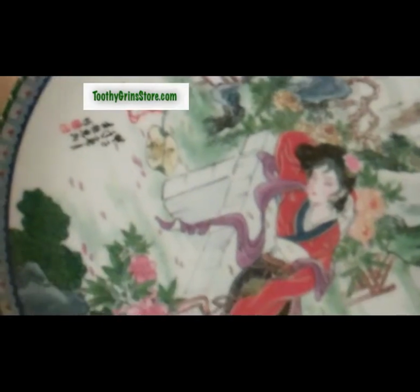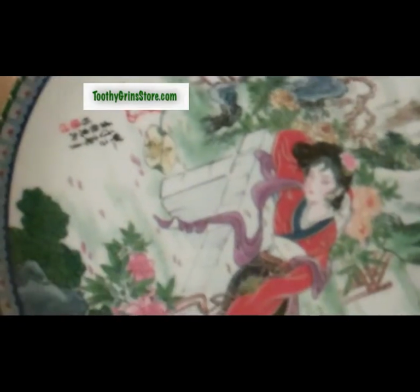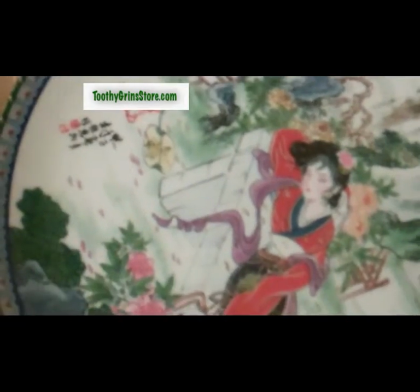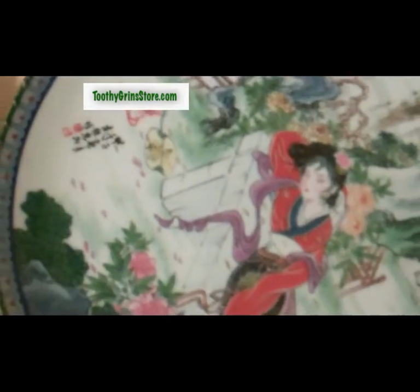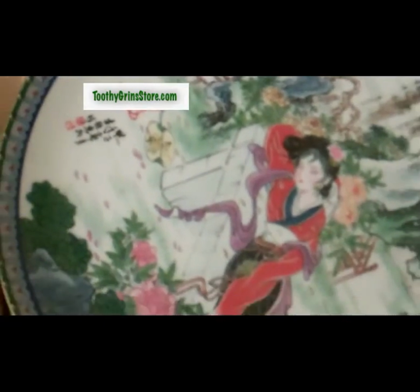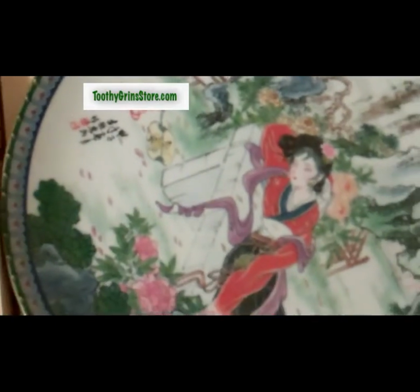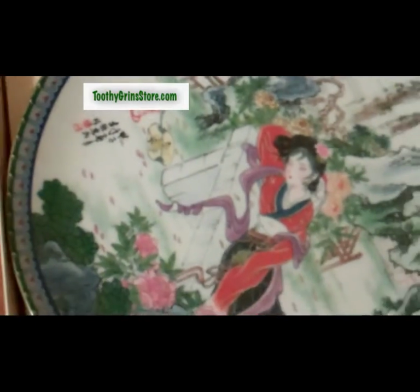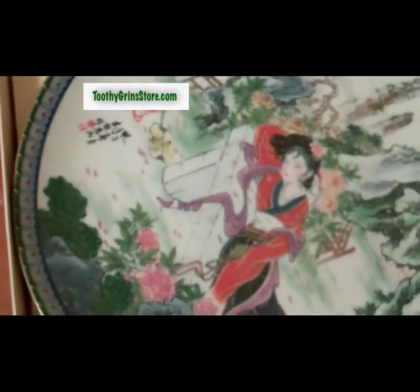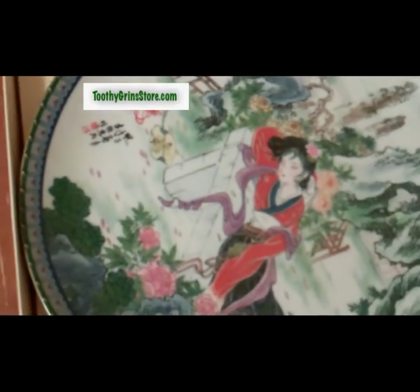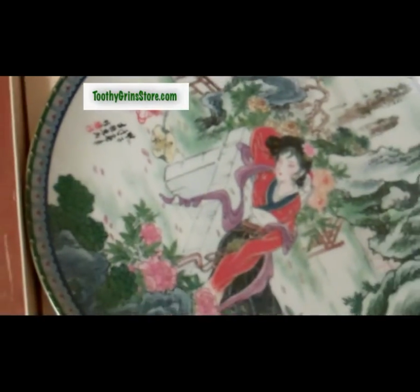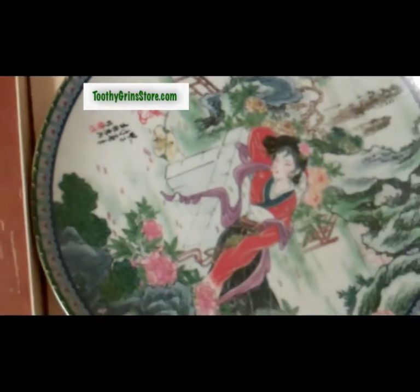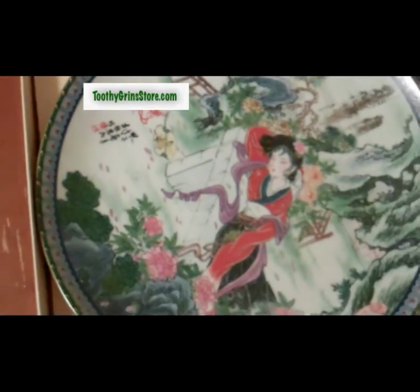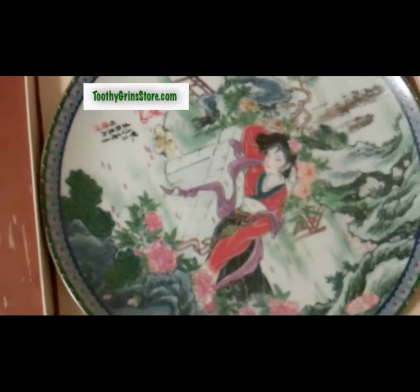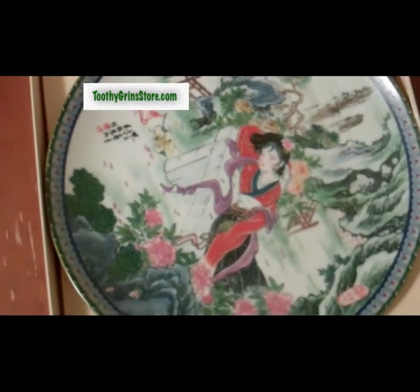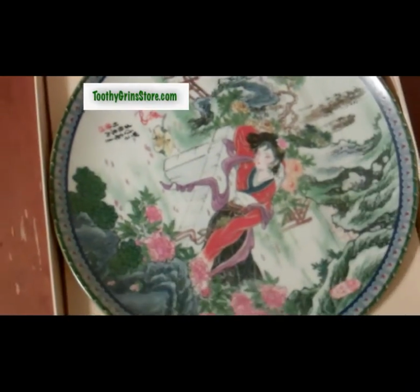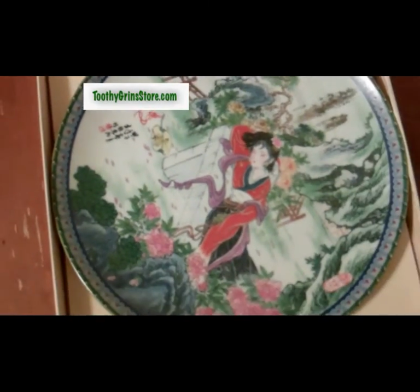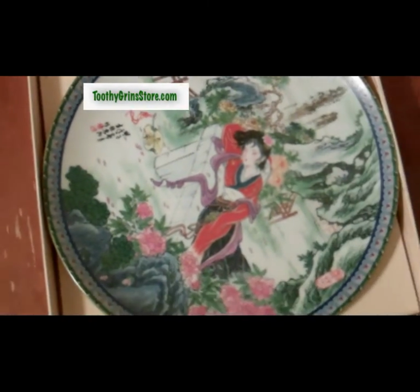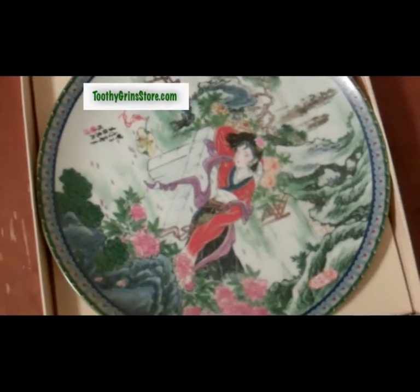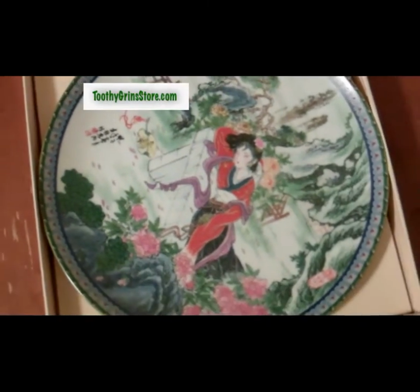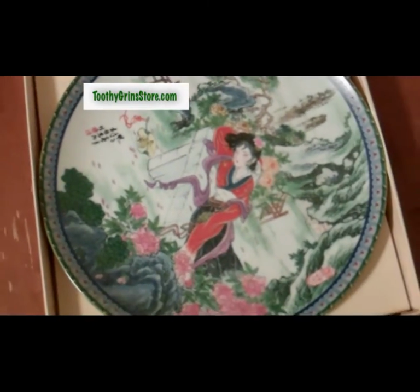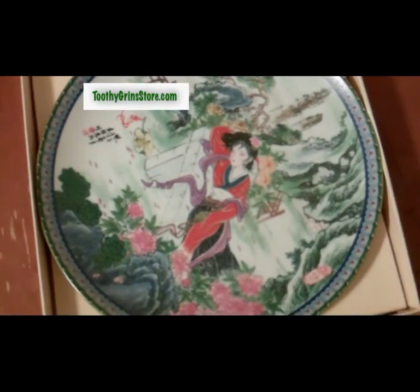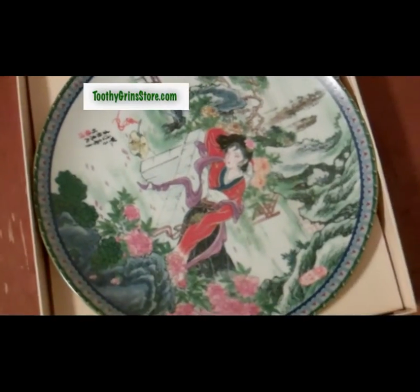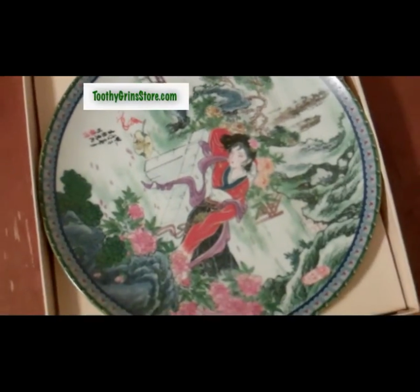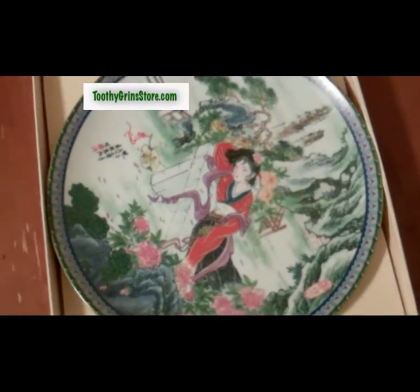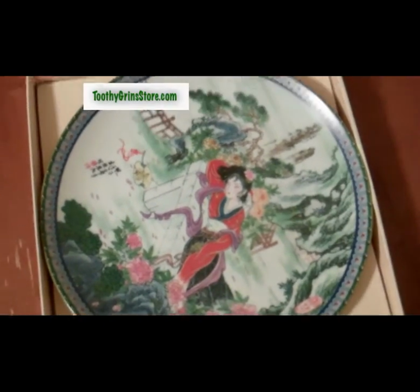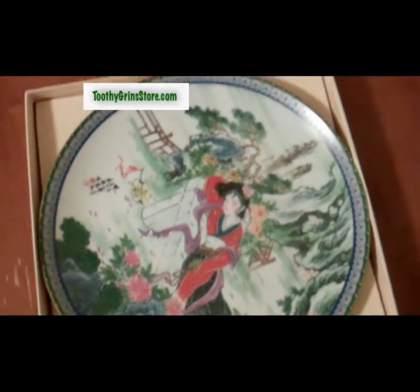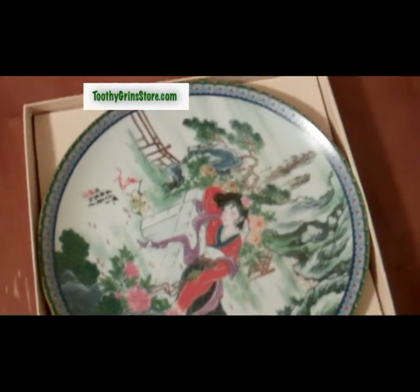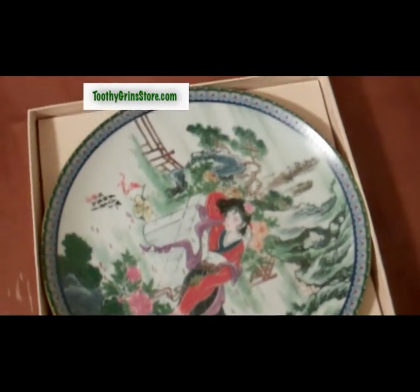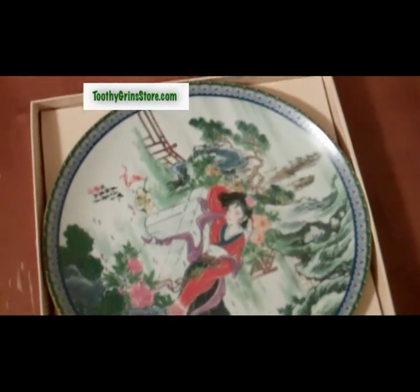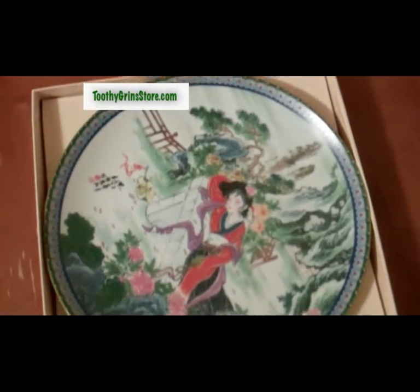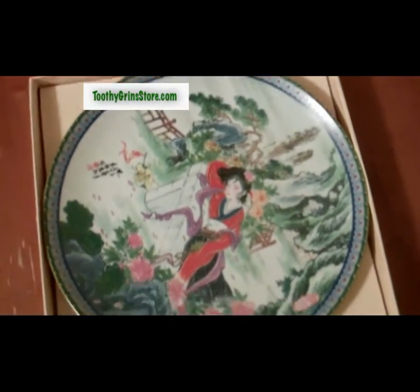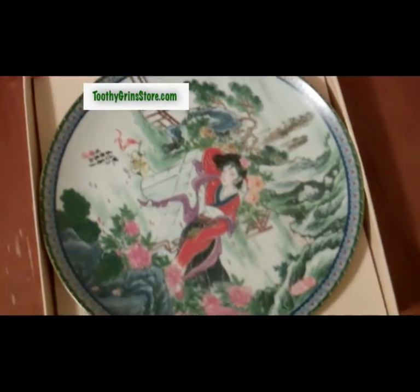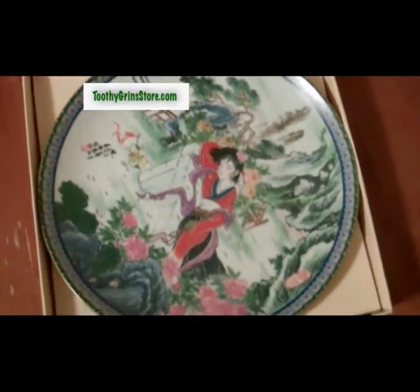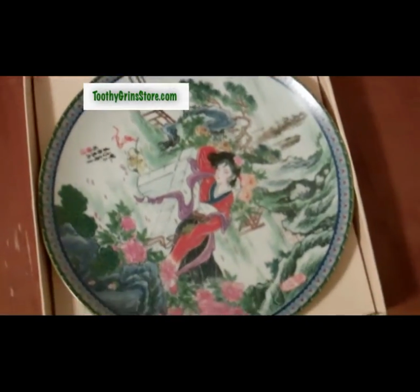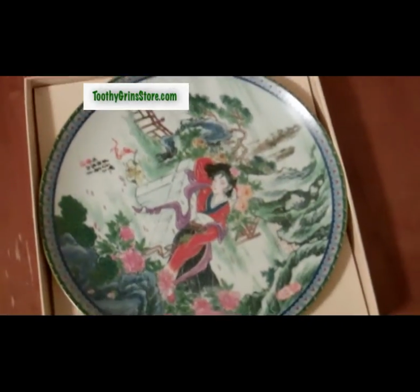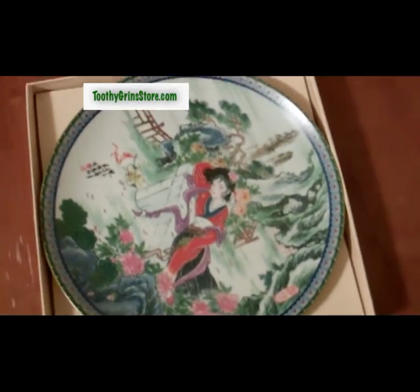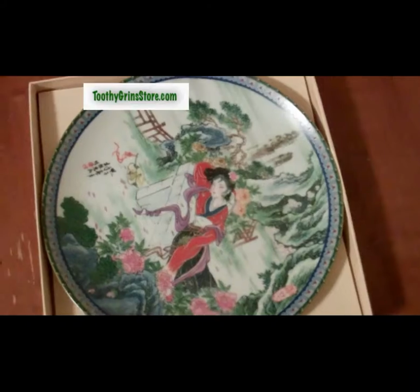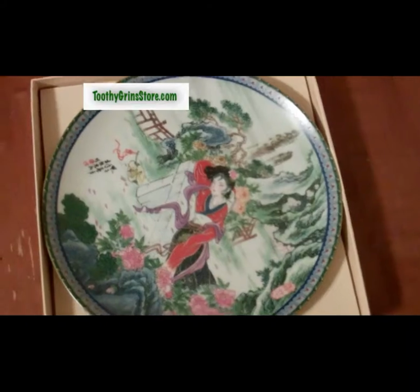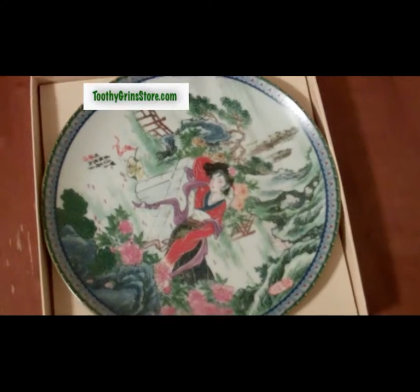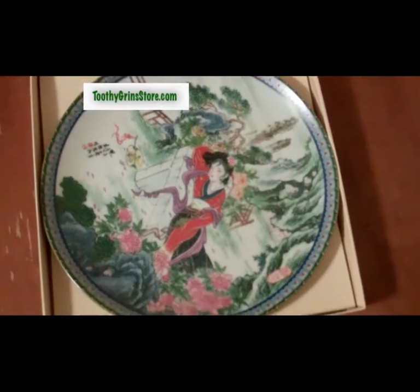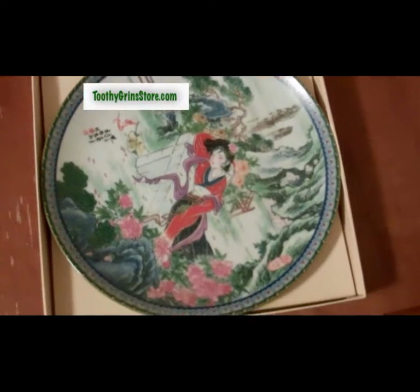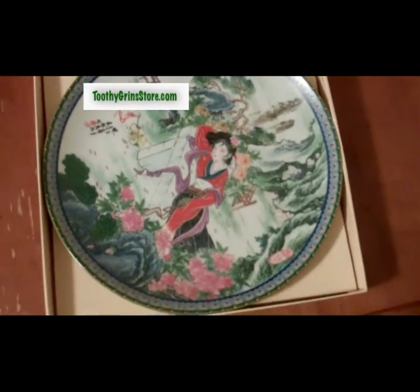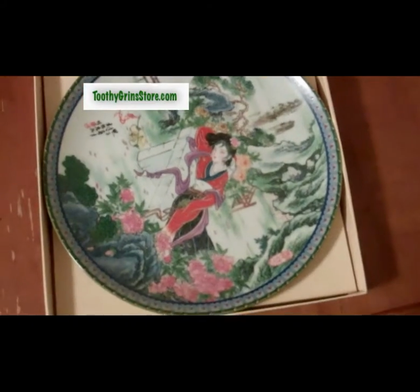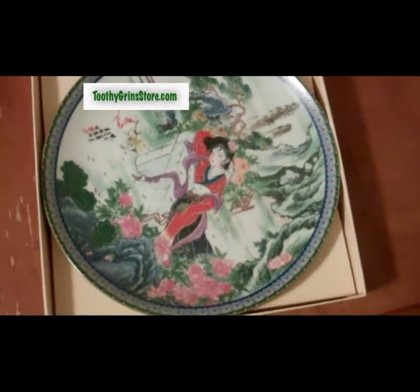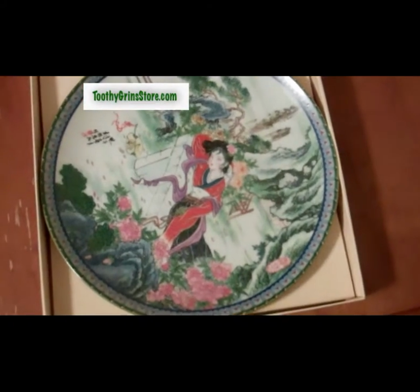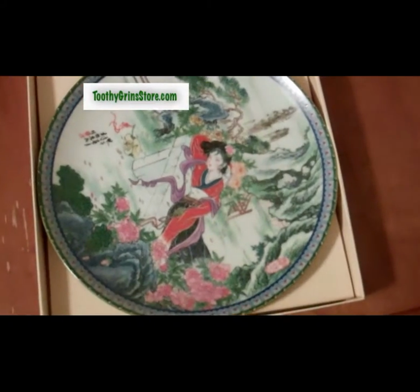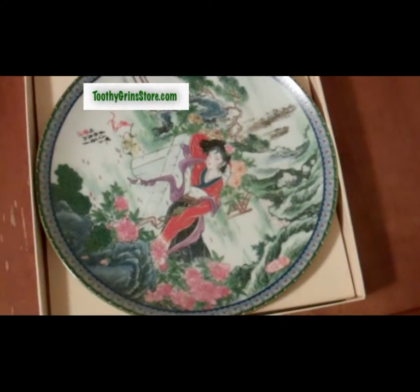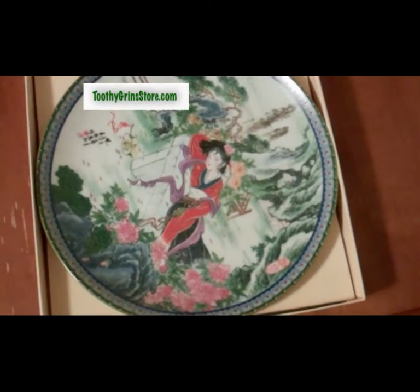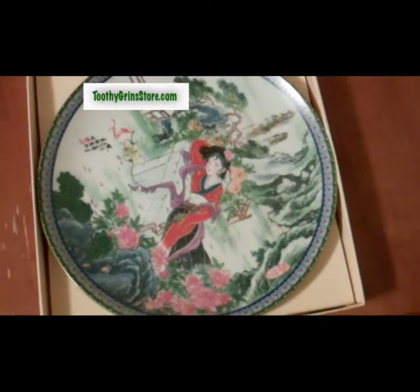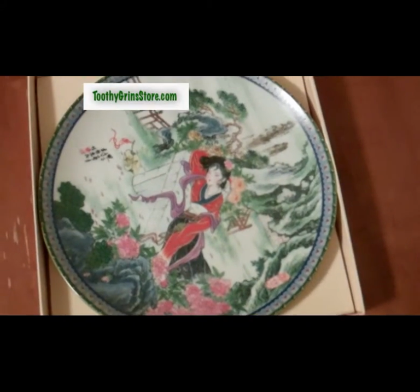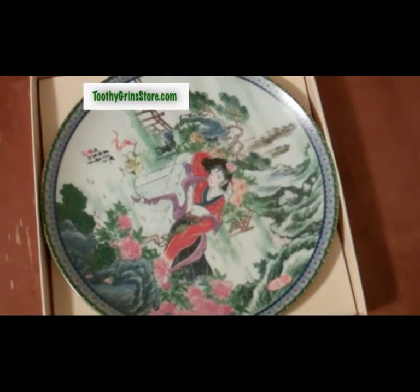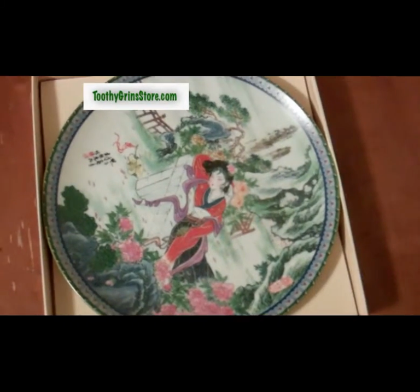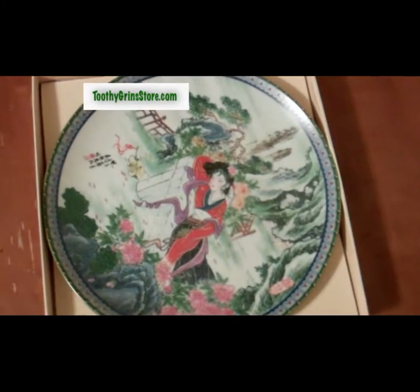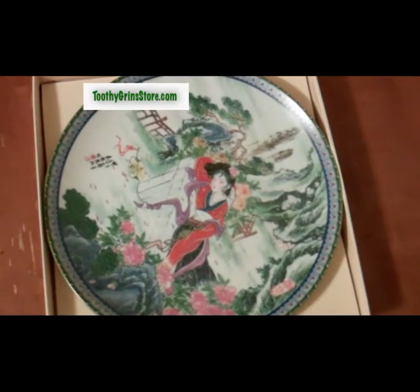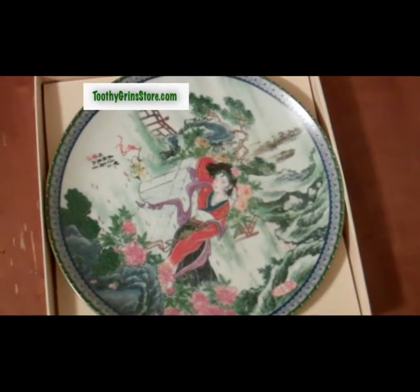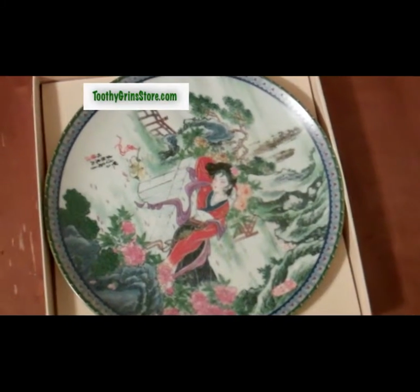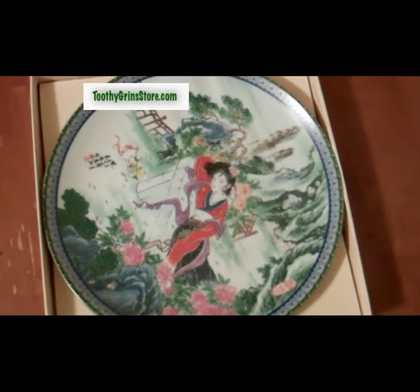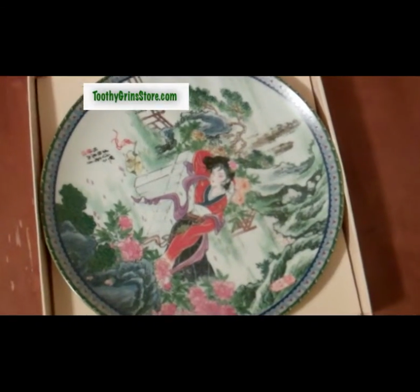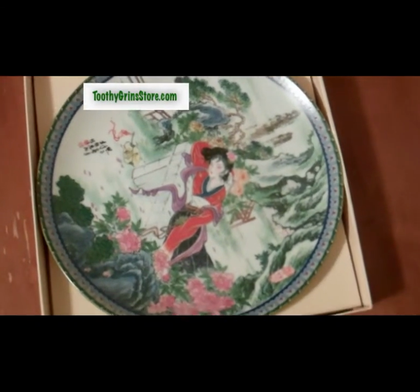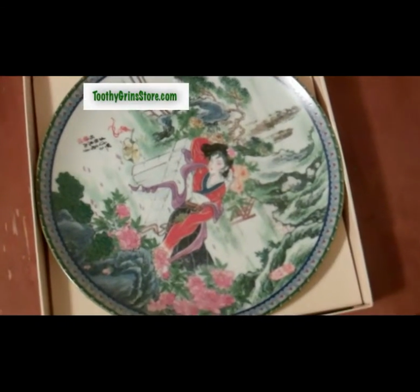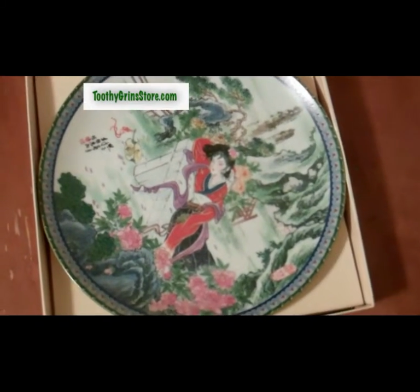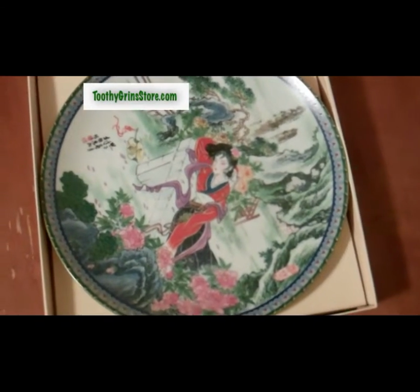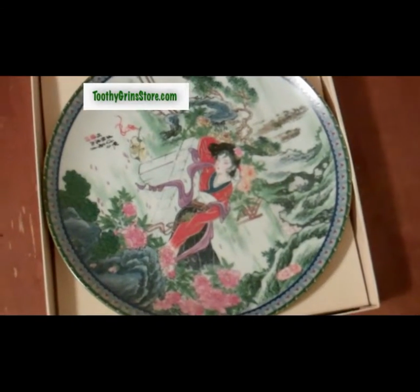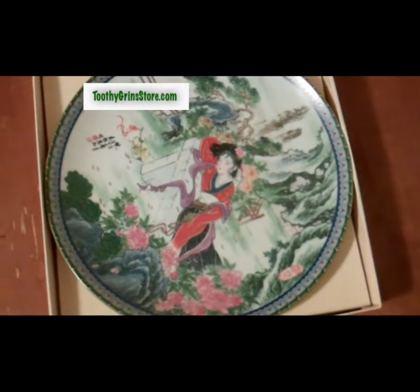These plates are available as a set at toothygrinstore.com. You can see more by clicking on the link below this video.